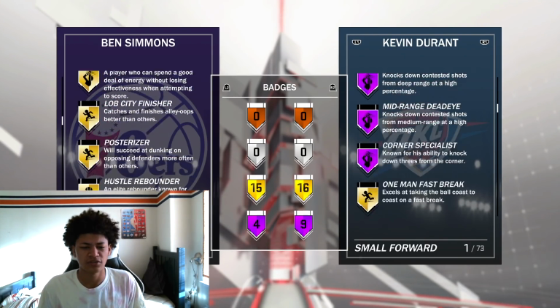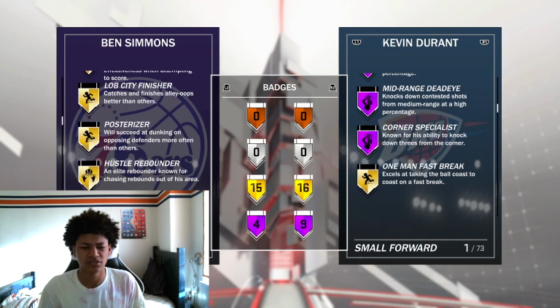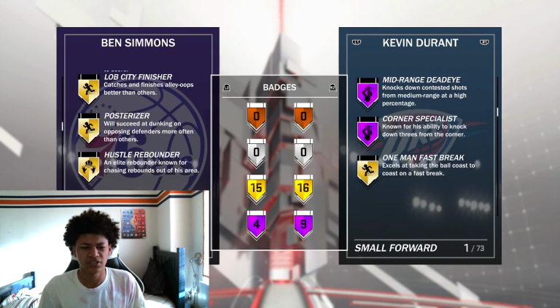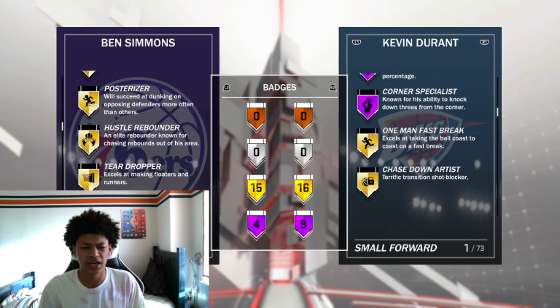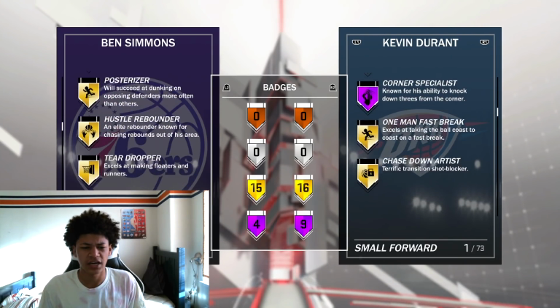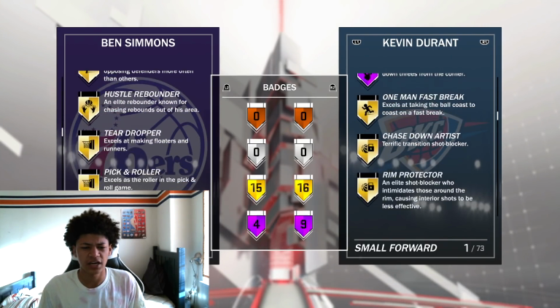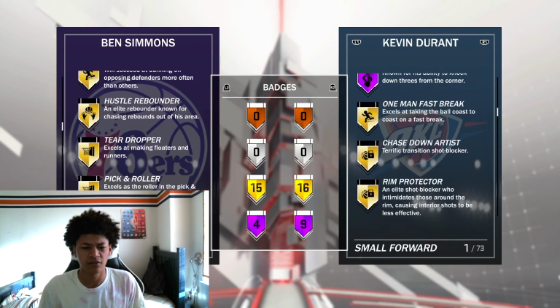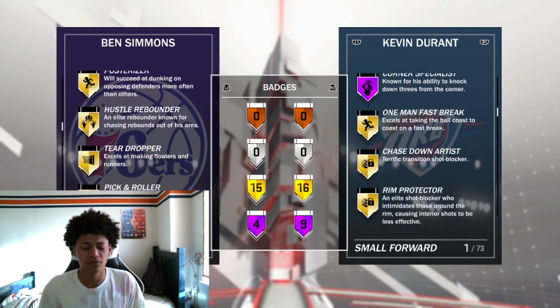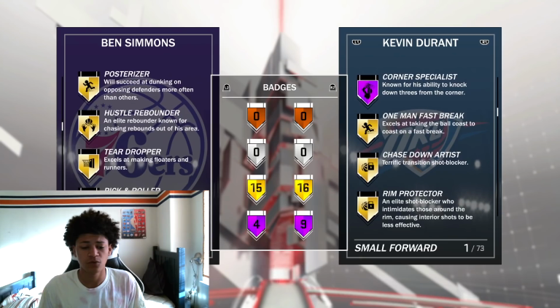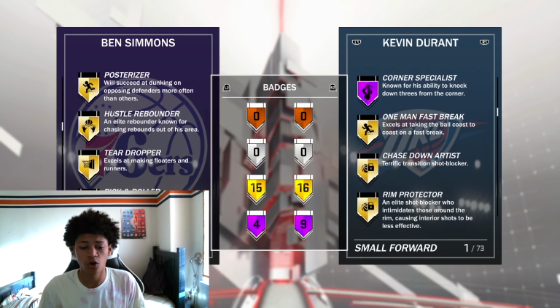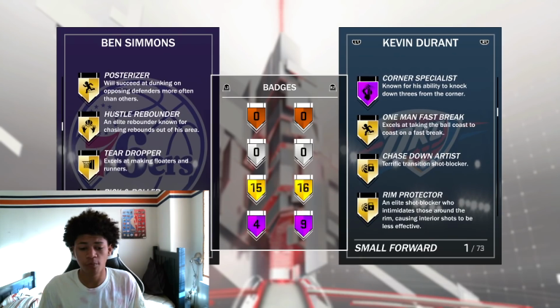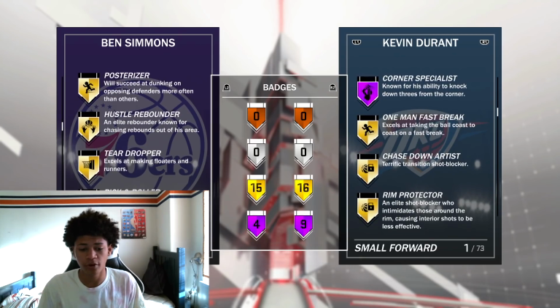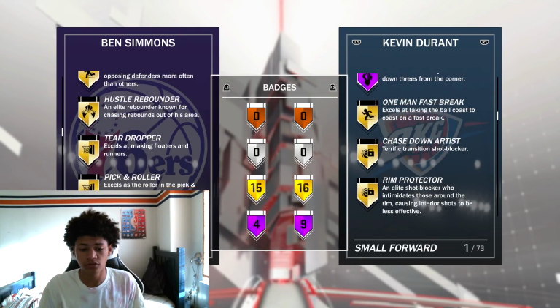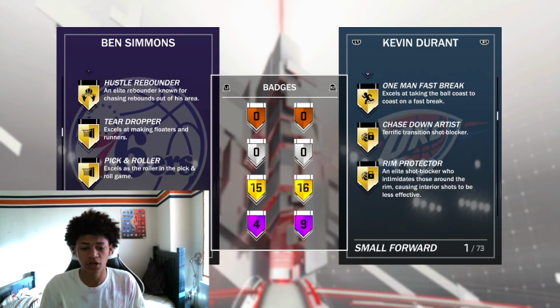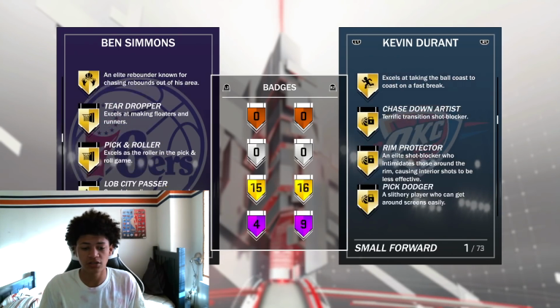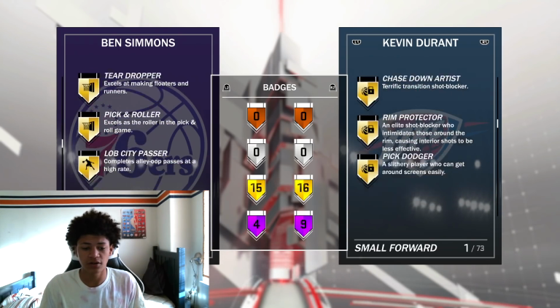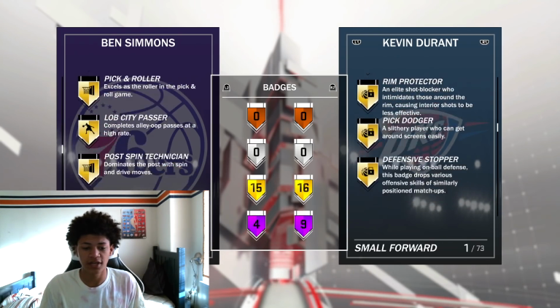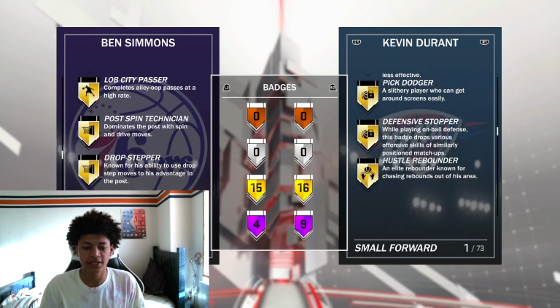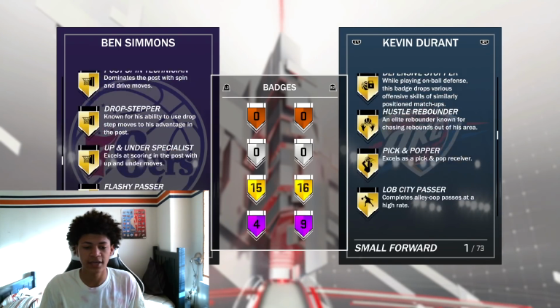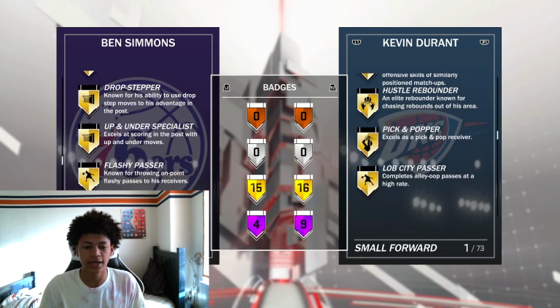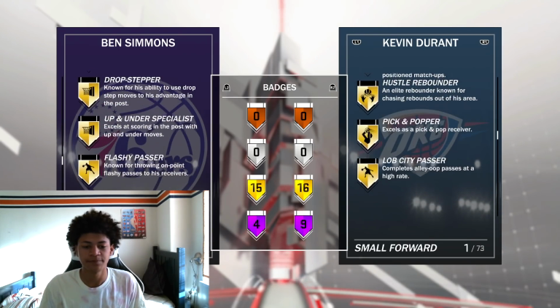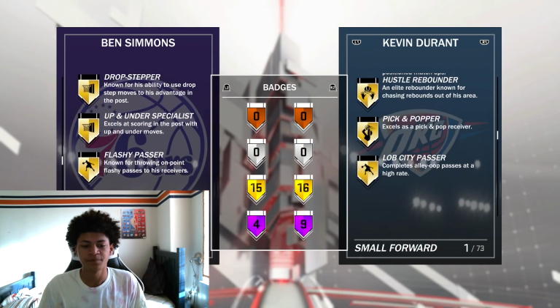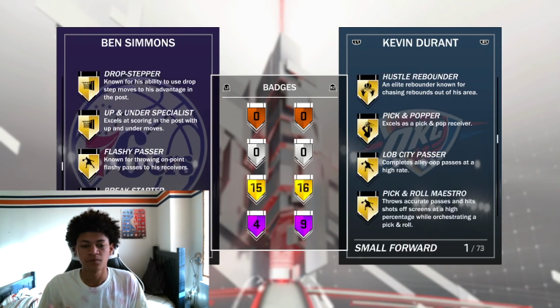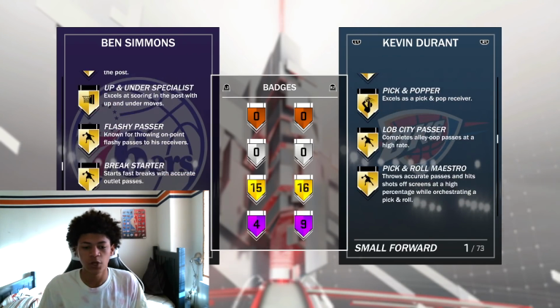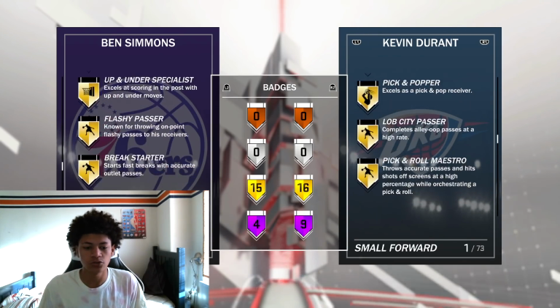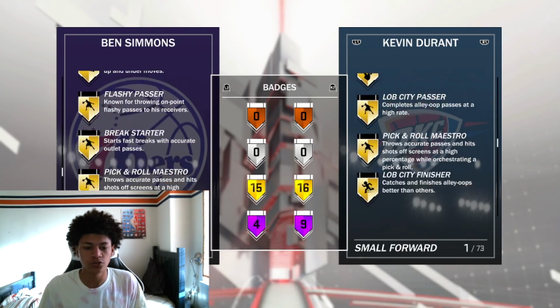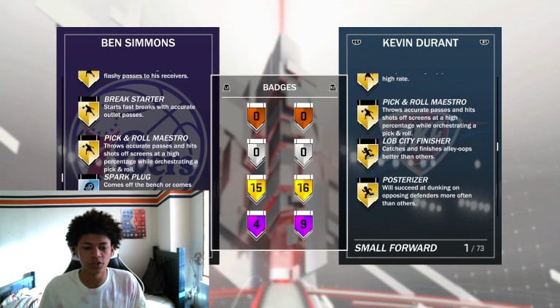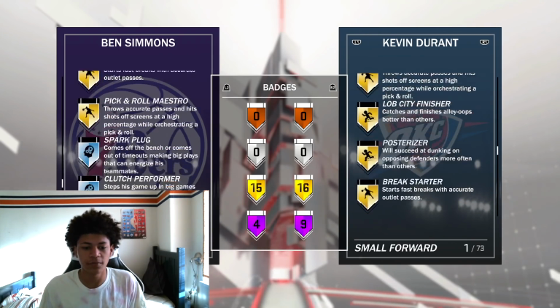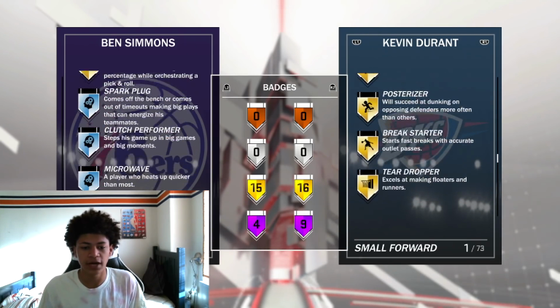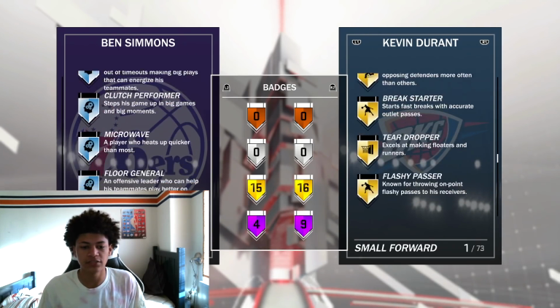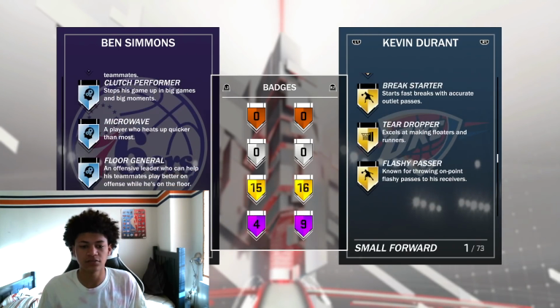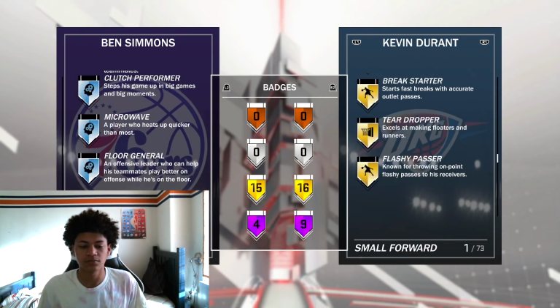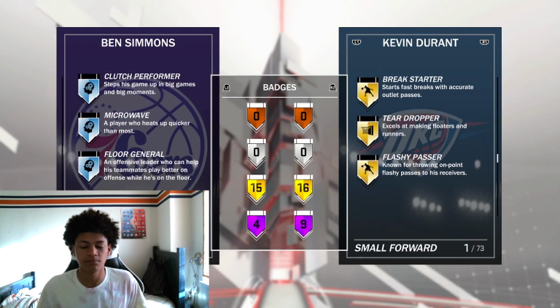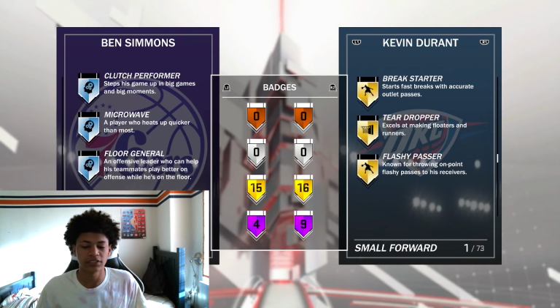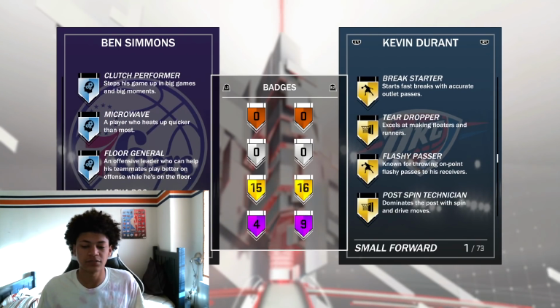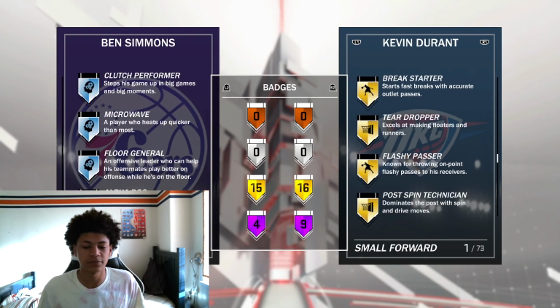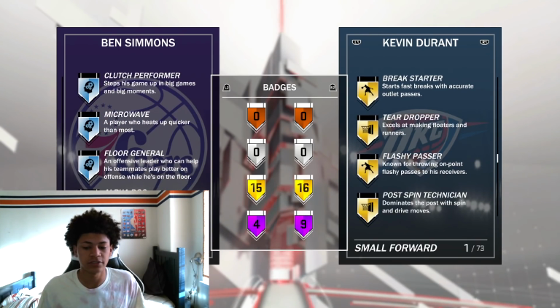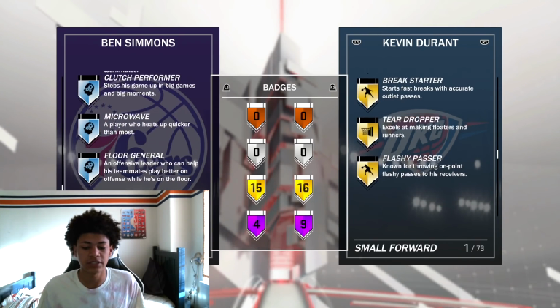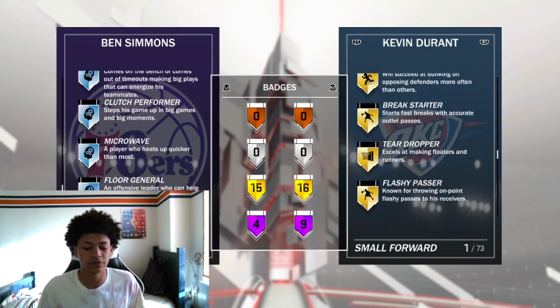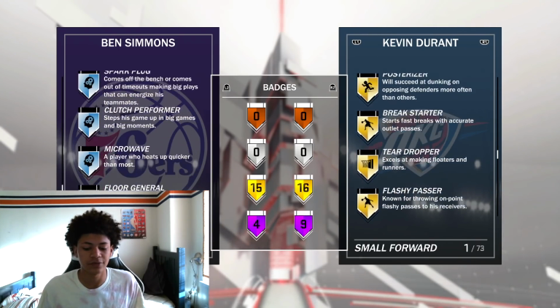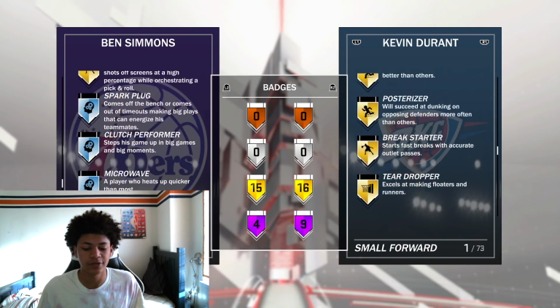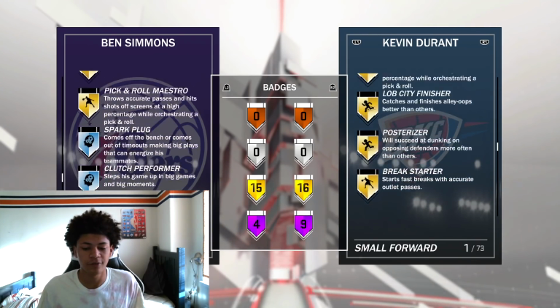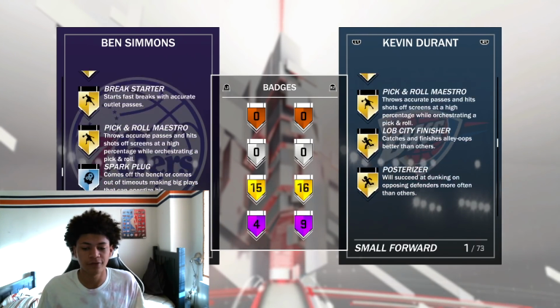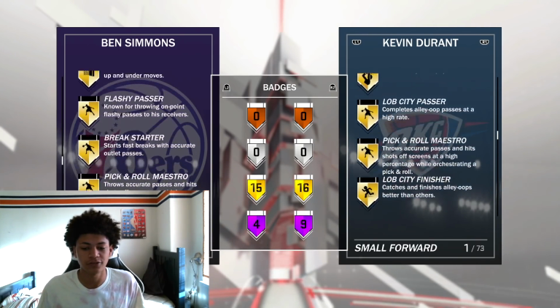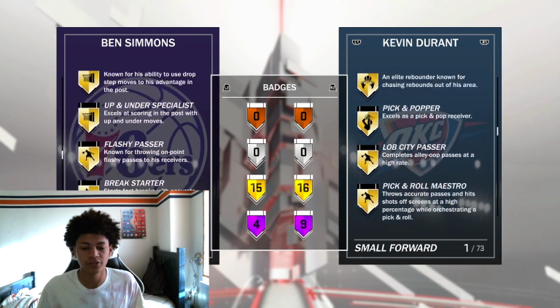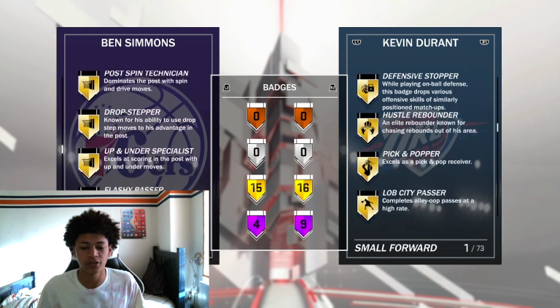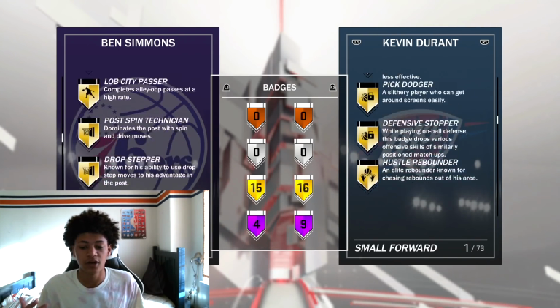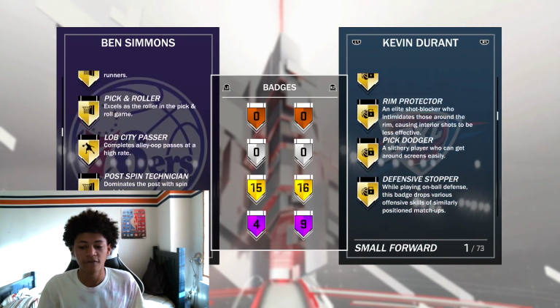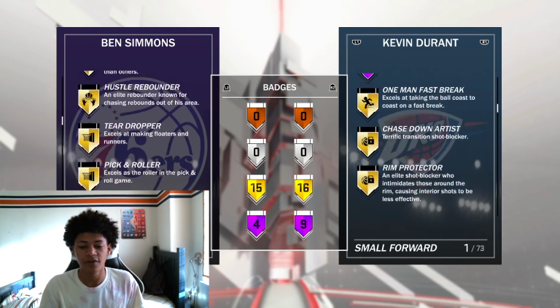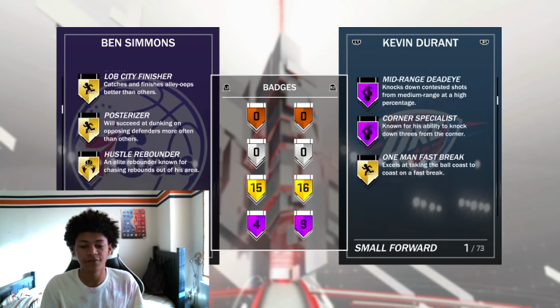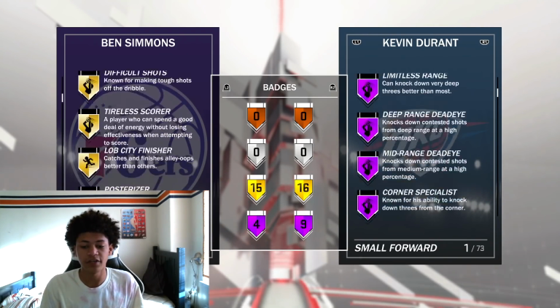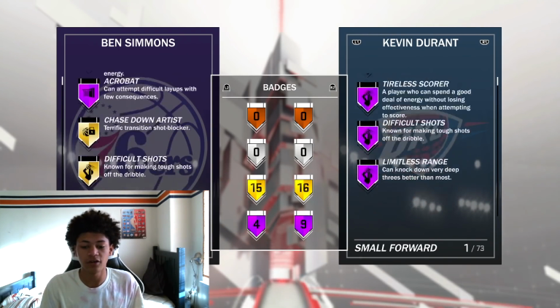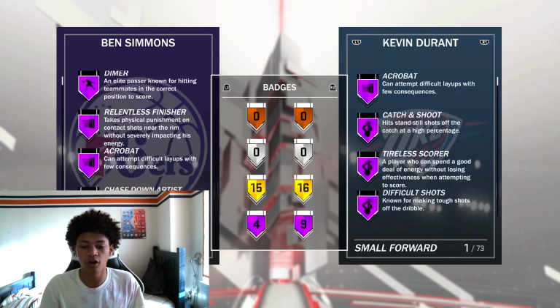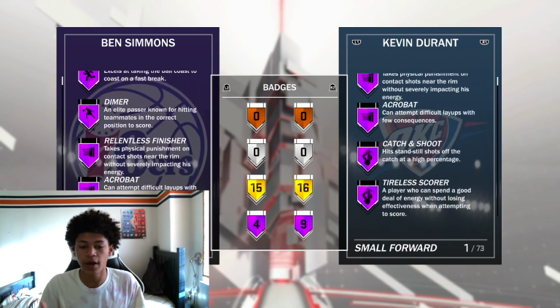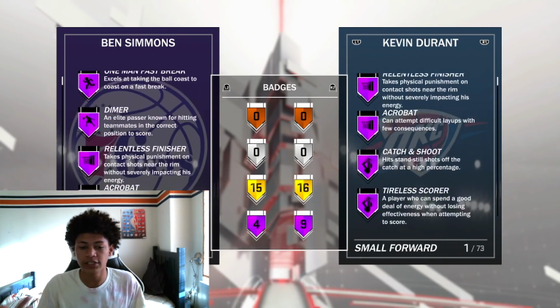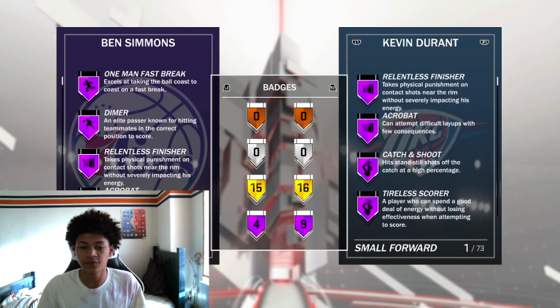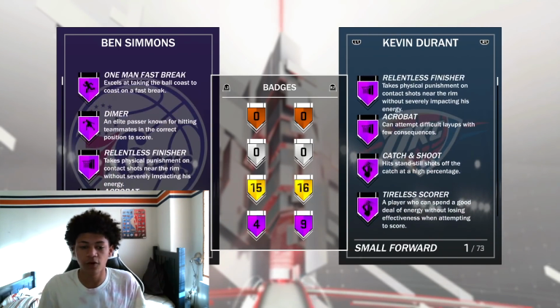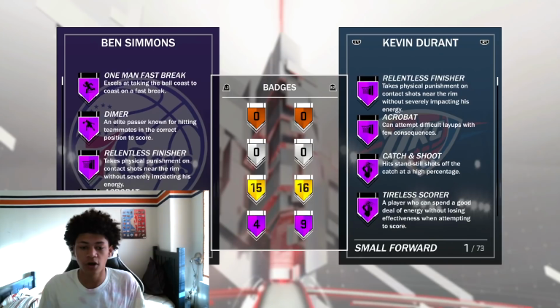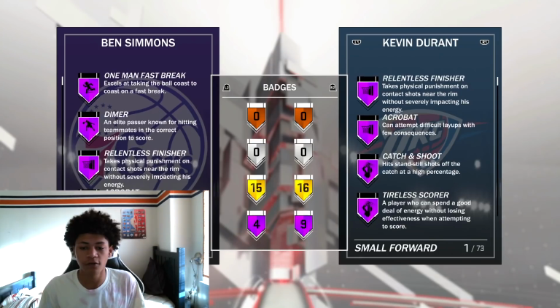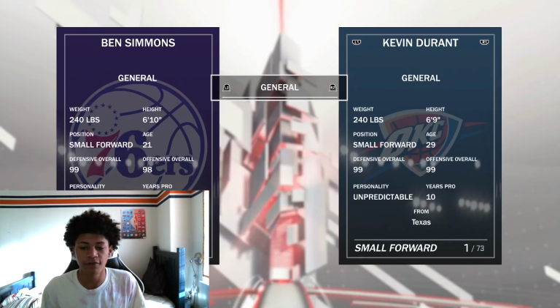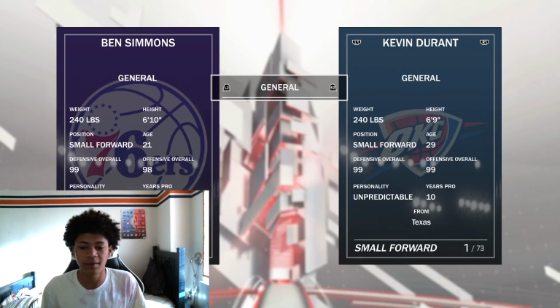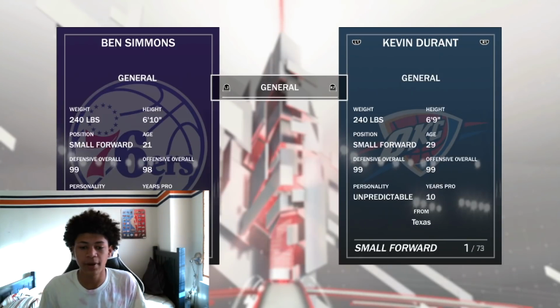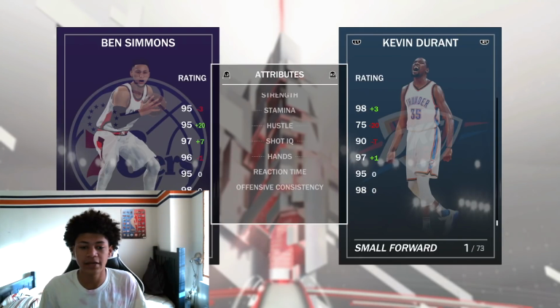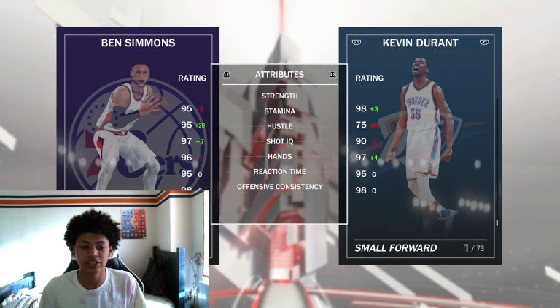Ben Simmons is a great point guard and Hall of Fame Diamond — well deserved right there. Gold post-rider, I like that. No shooting badges — Ben Simmons isn't really known for shooting. 15 gold badges, 4 Hall of Fame badges. Stats are awesome except for his three-point ball.